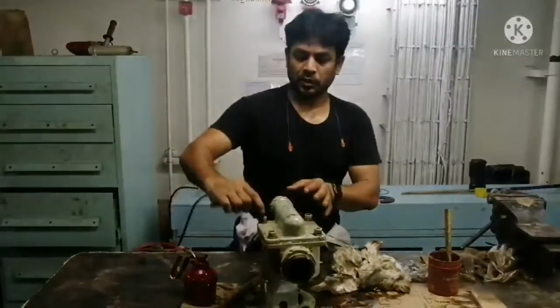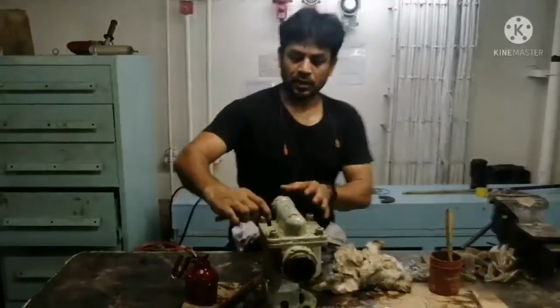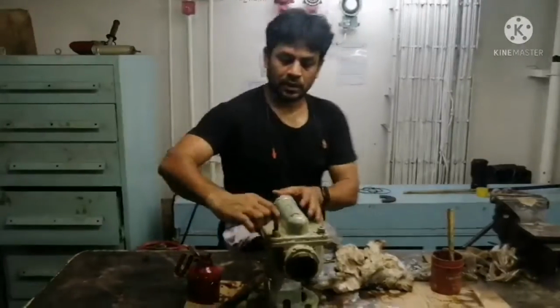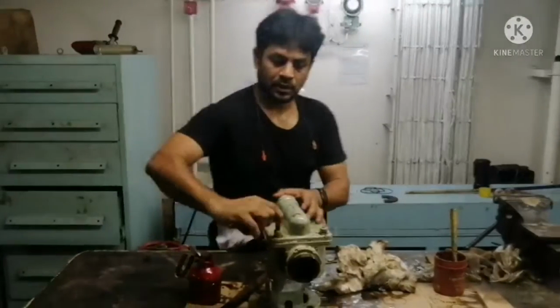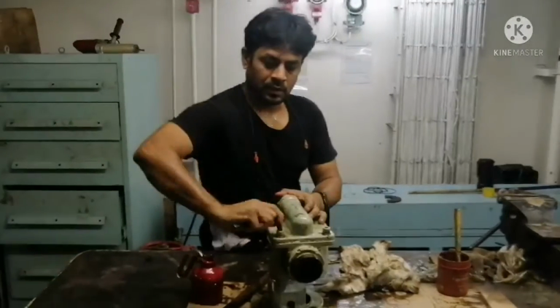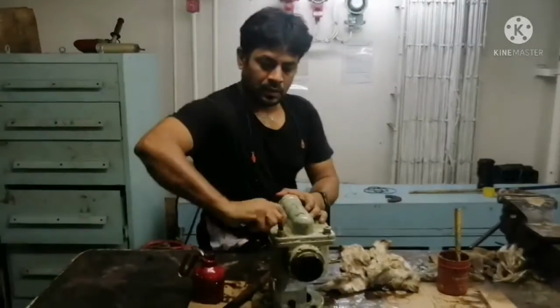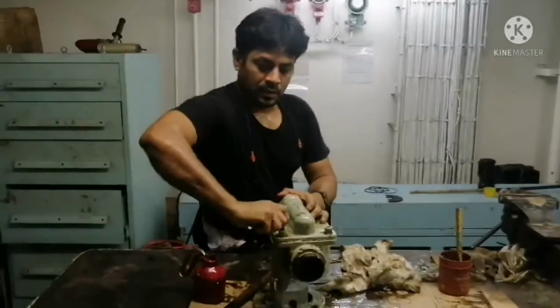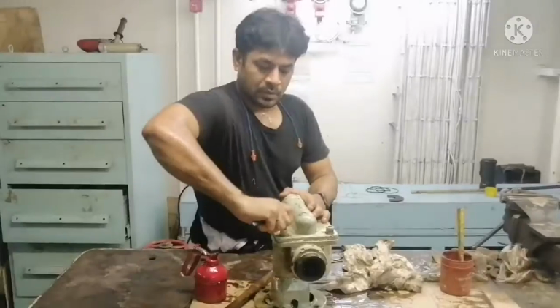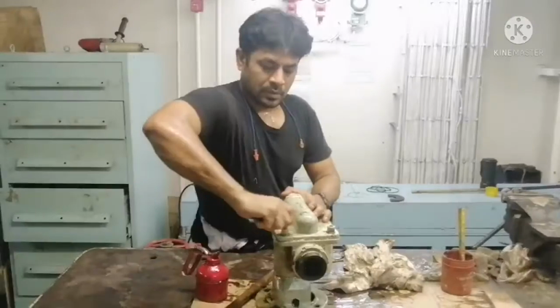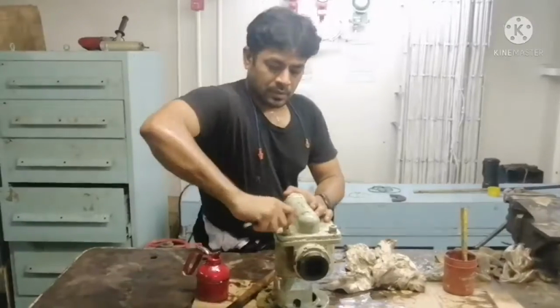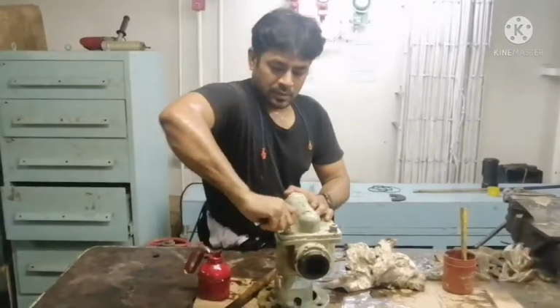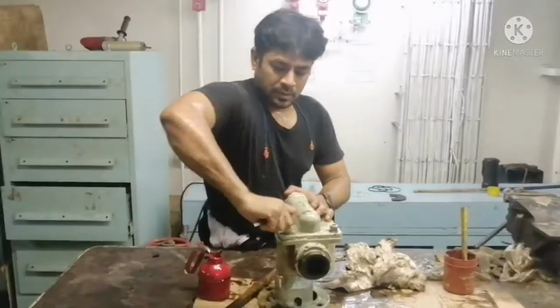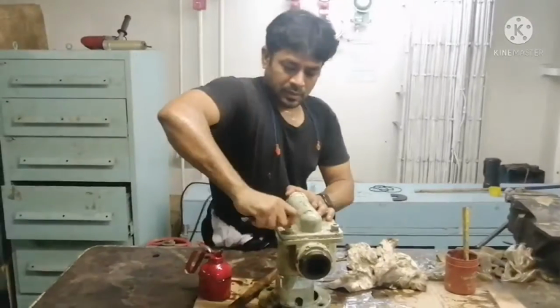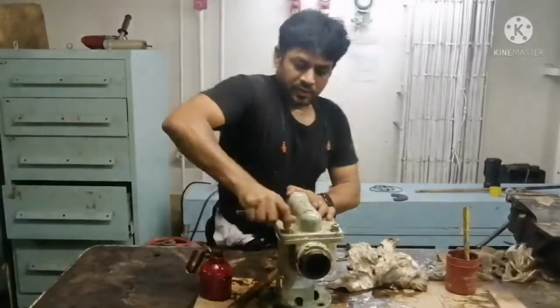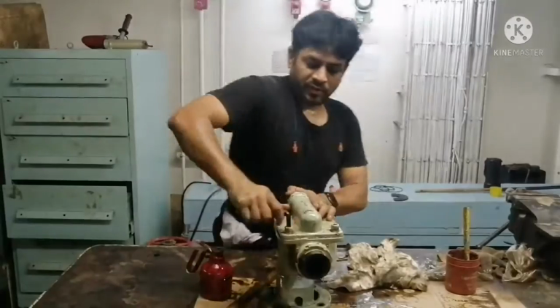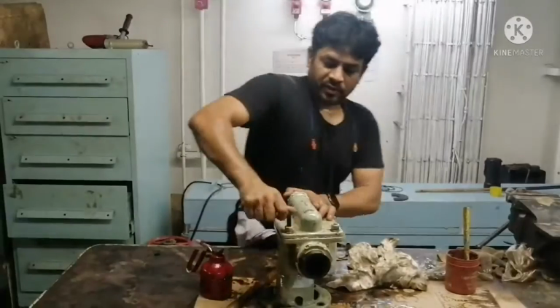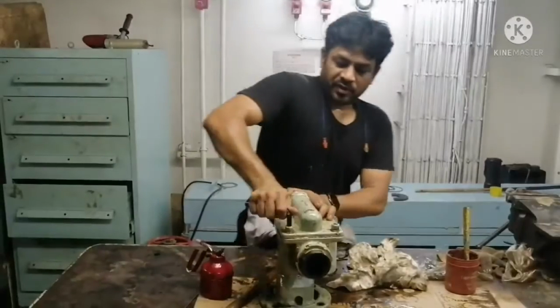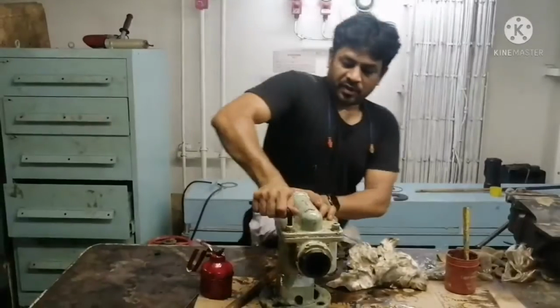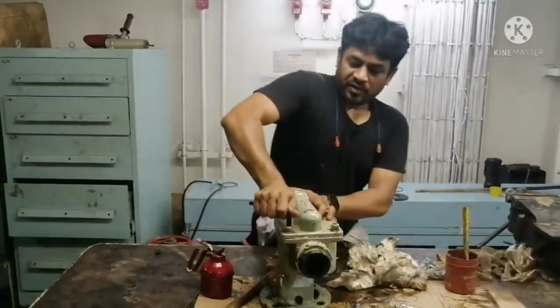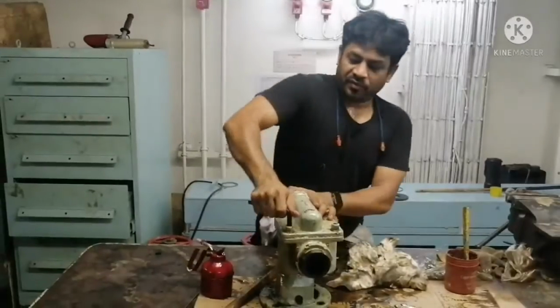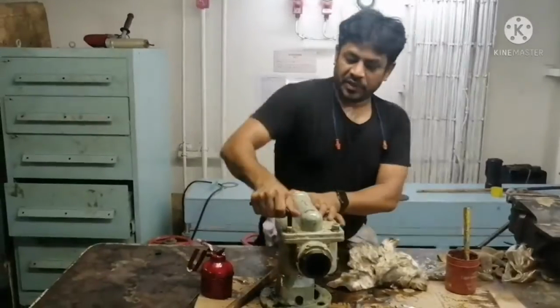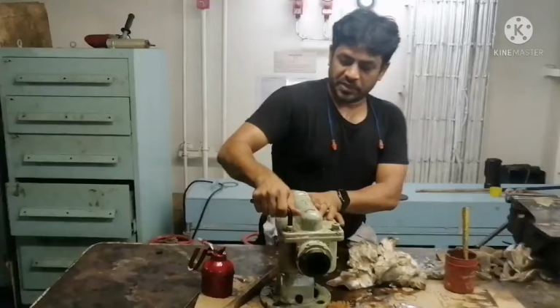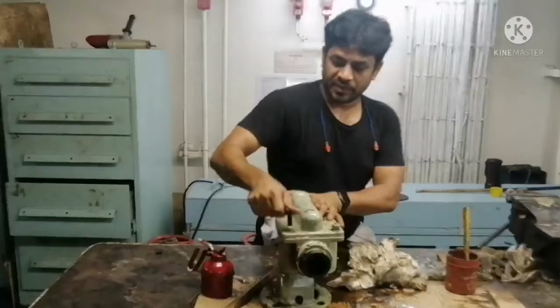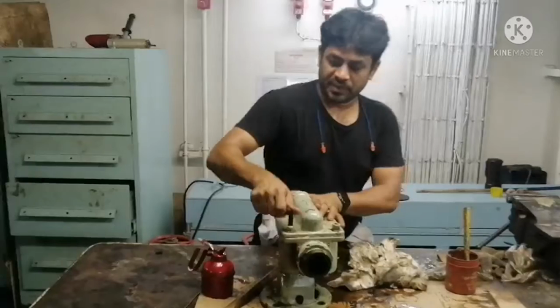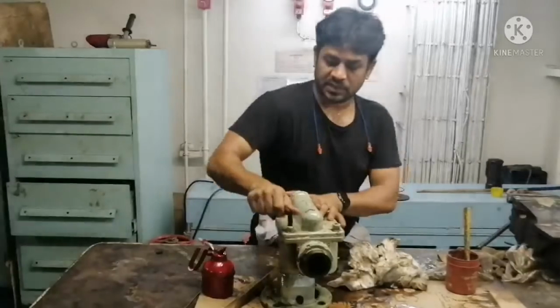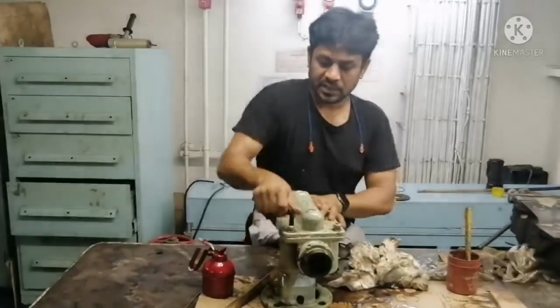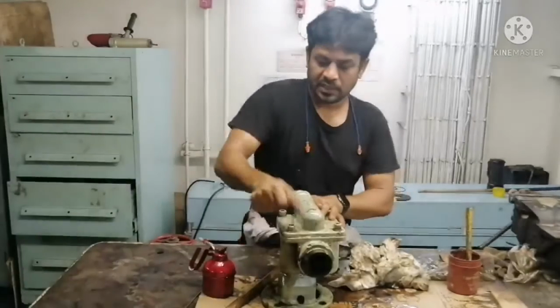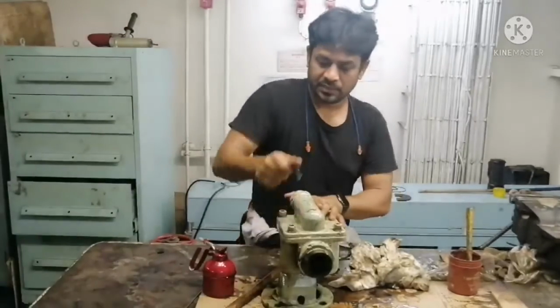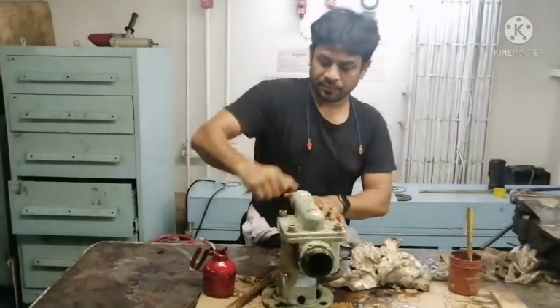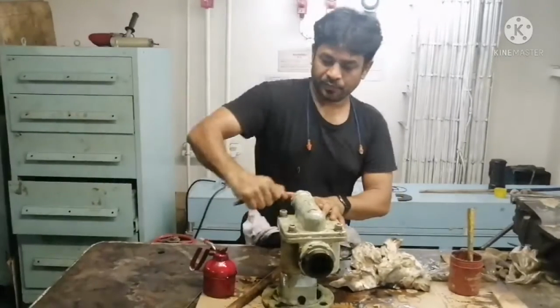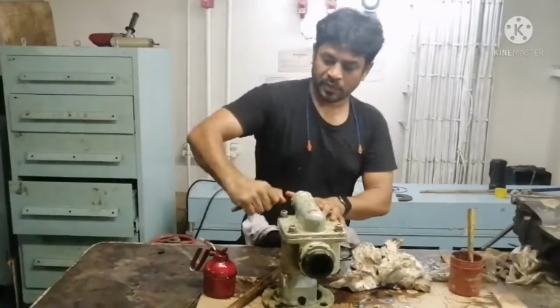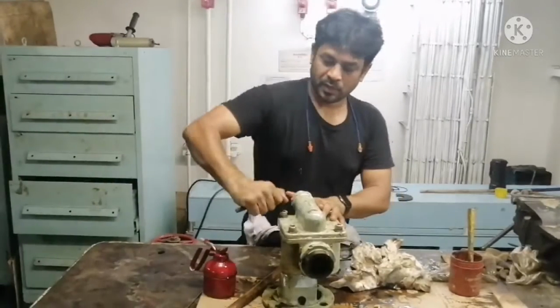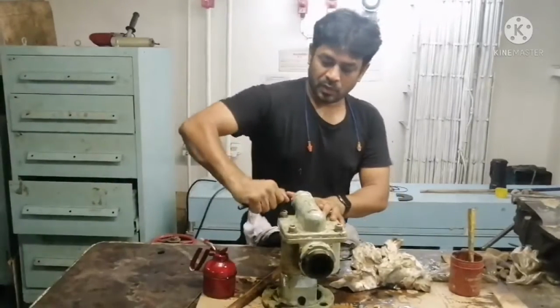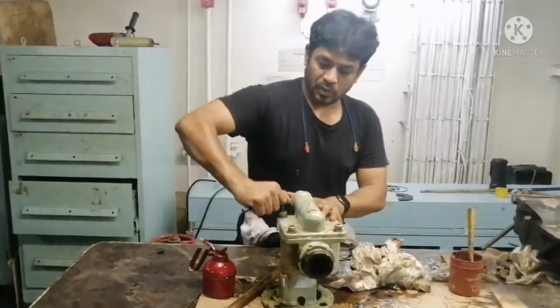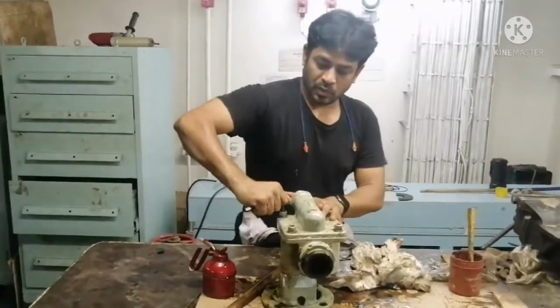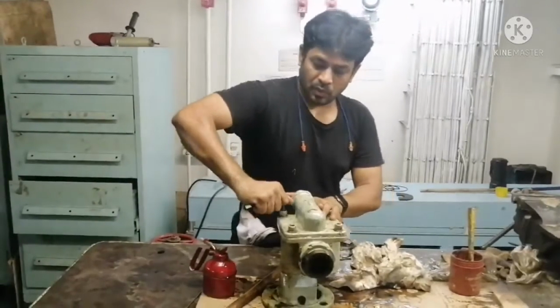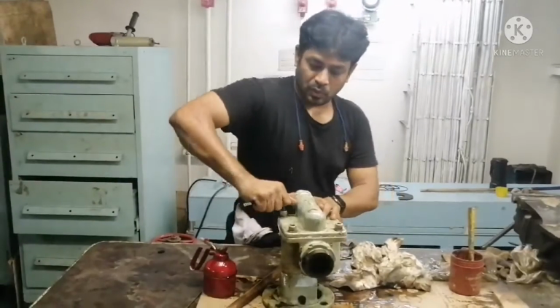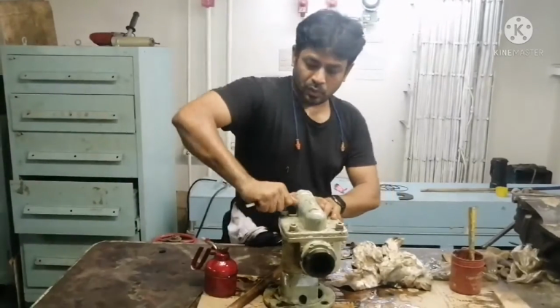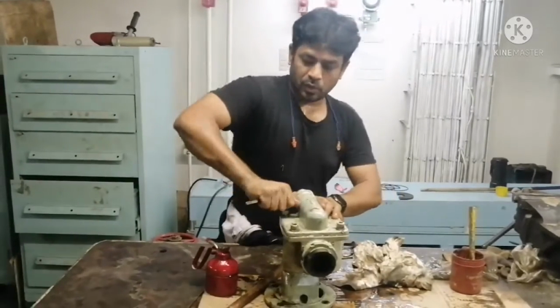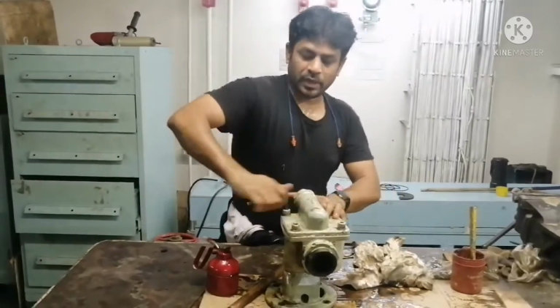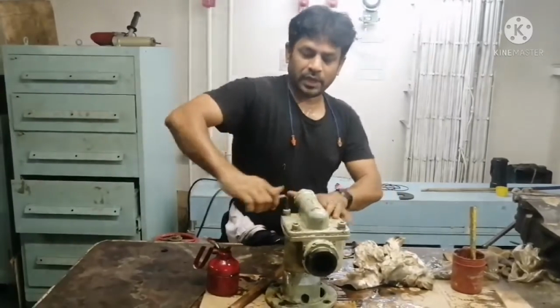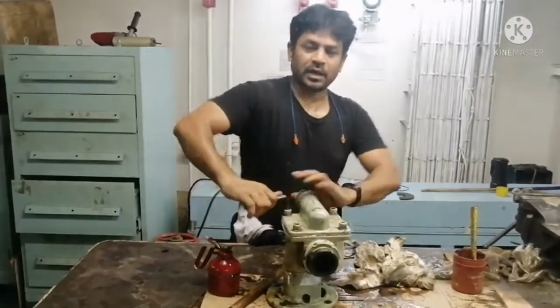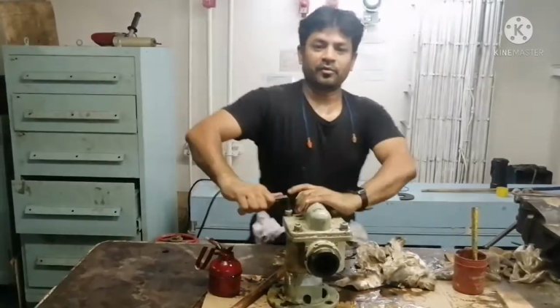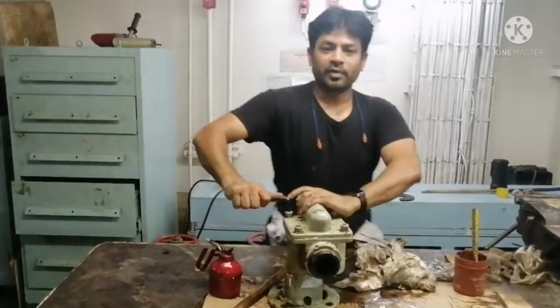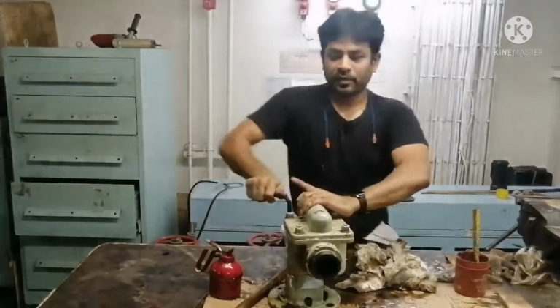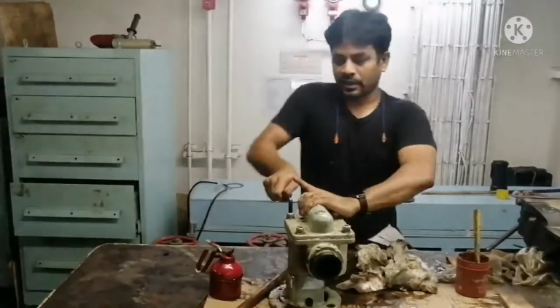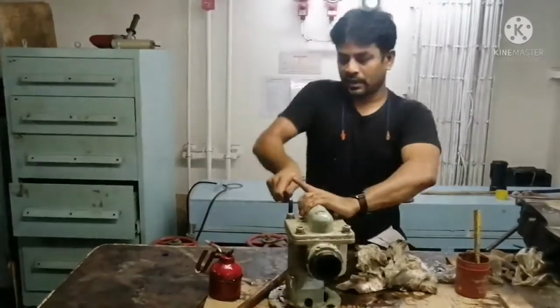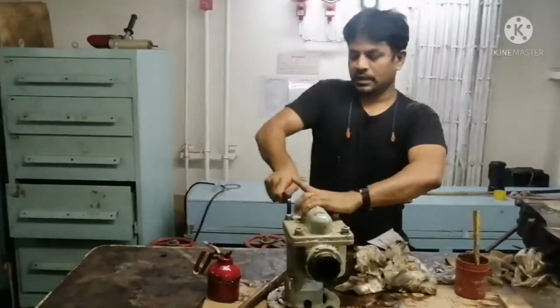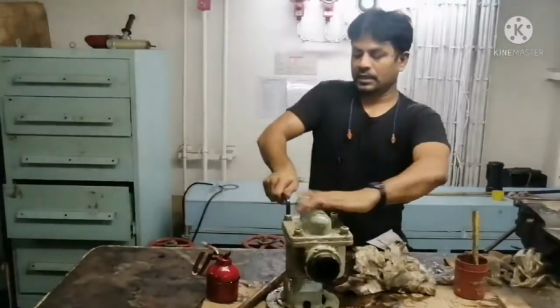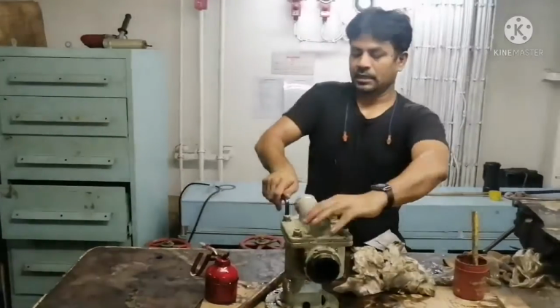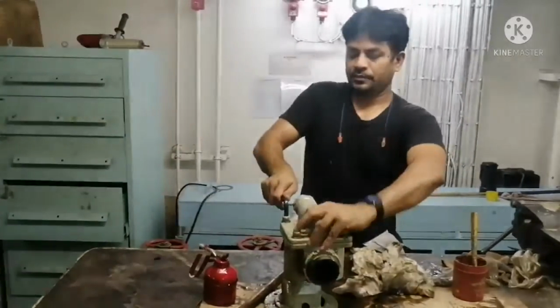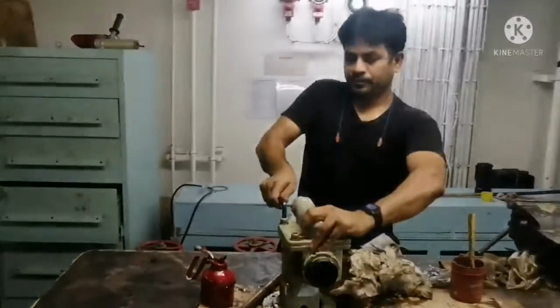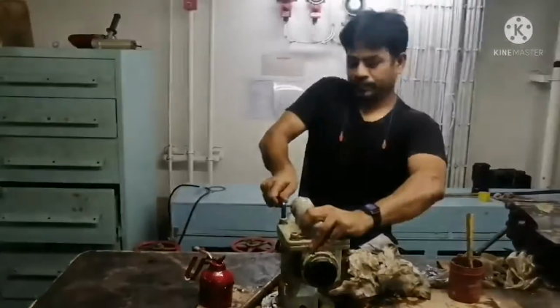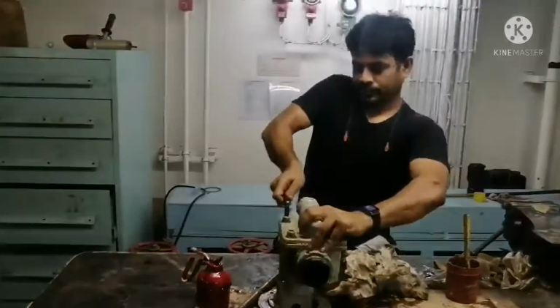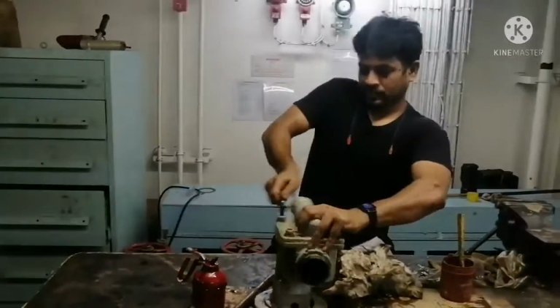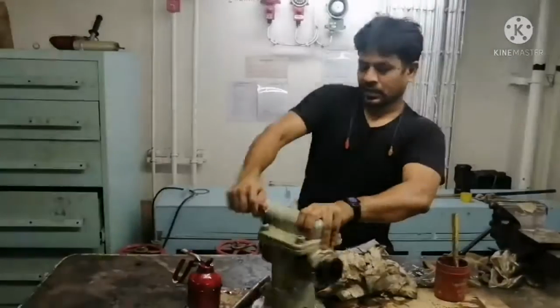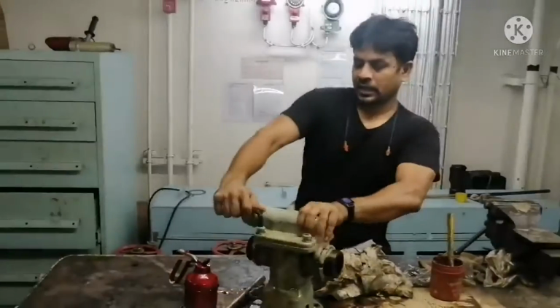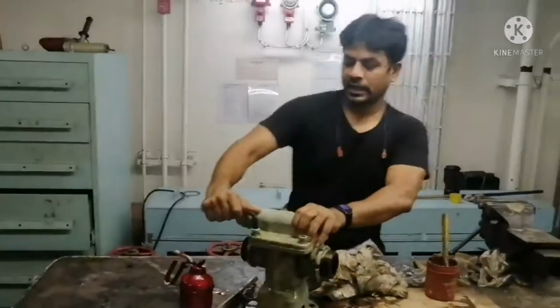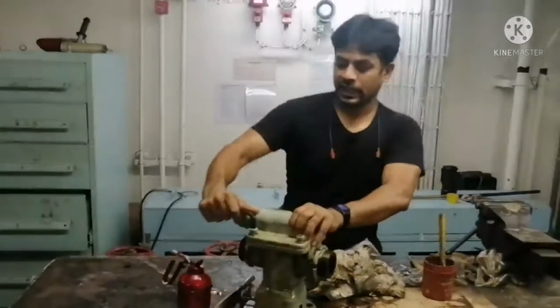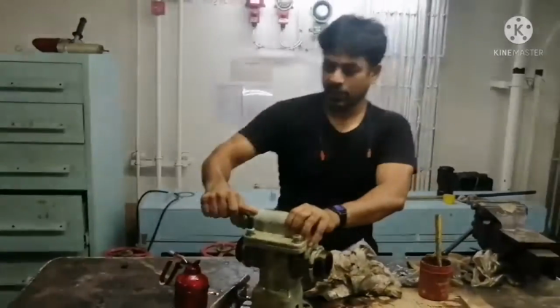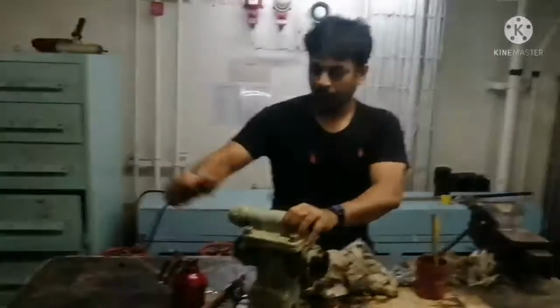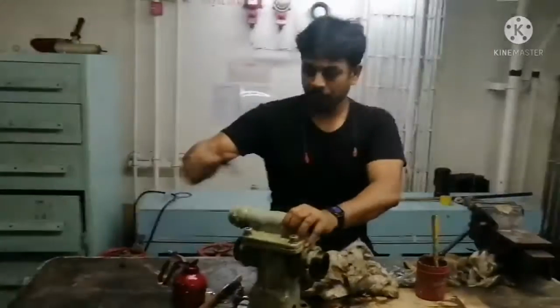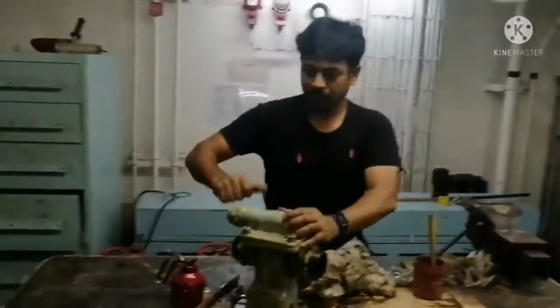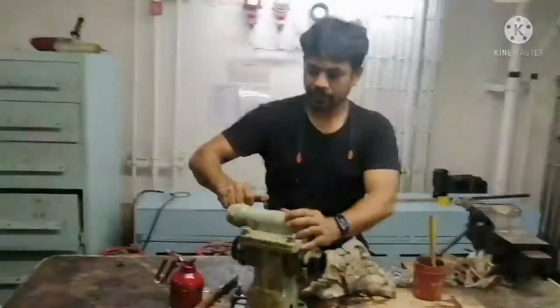That's all finished with the overhauling of our gear pump.